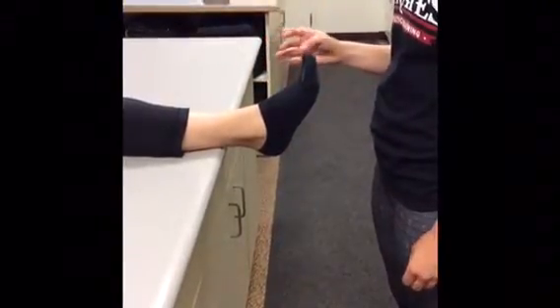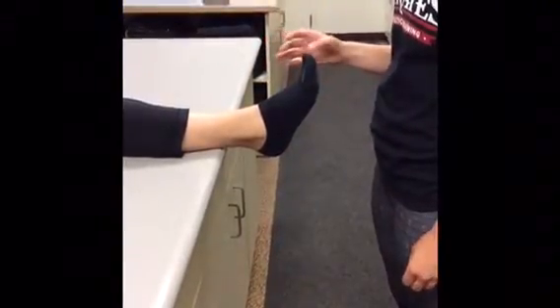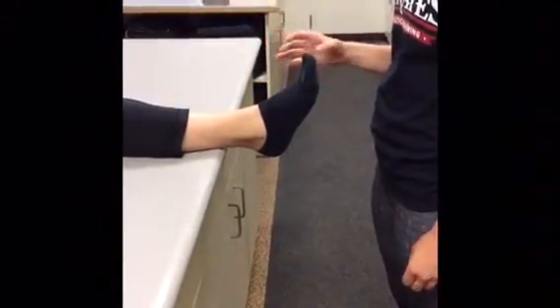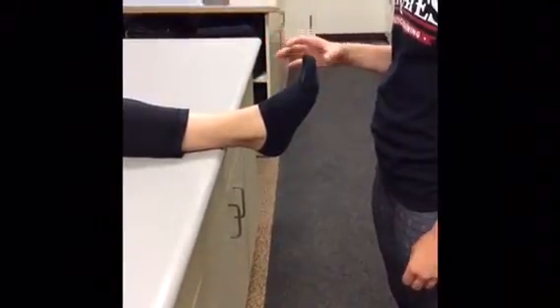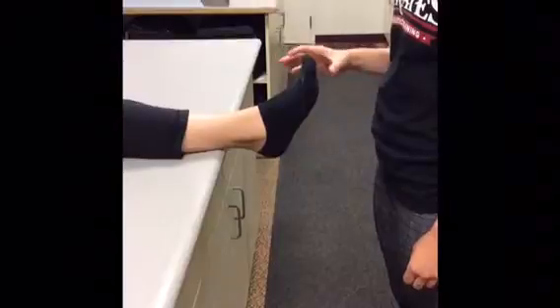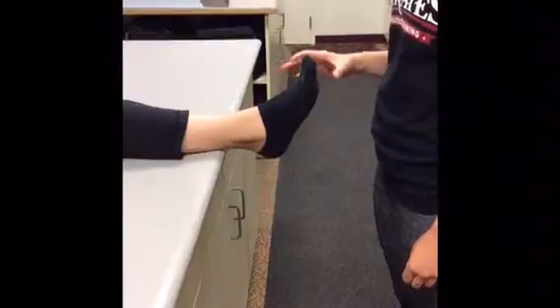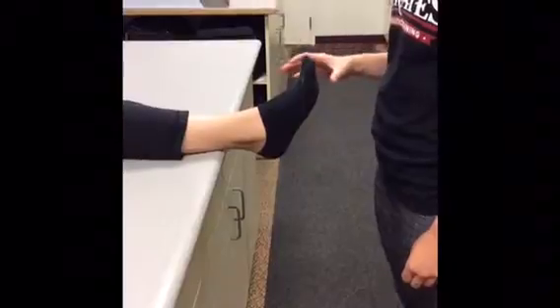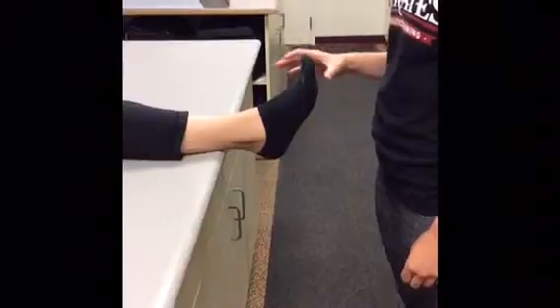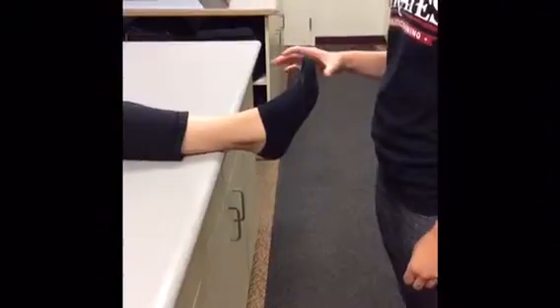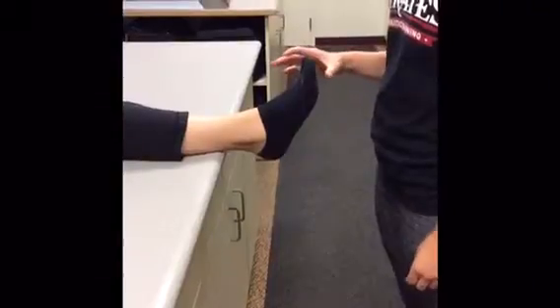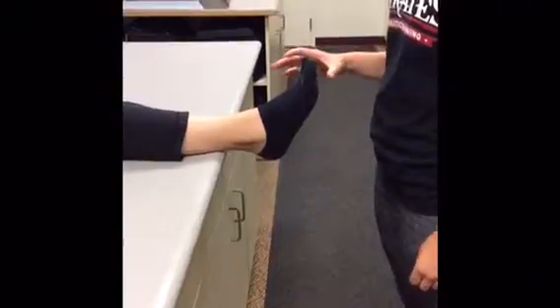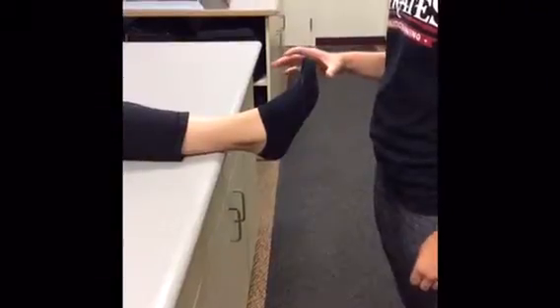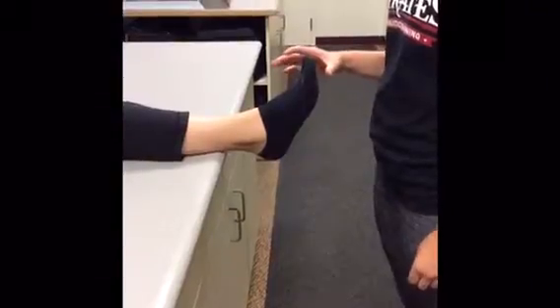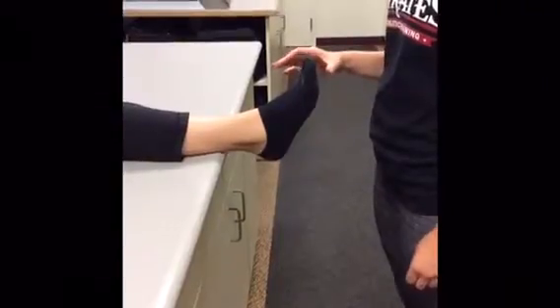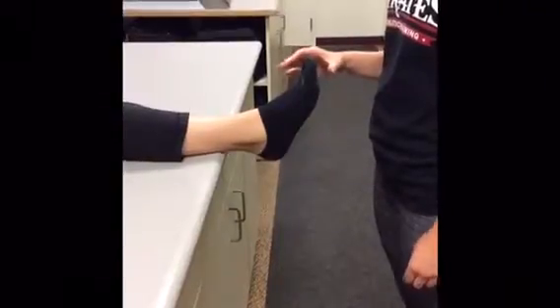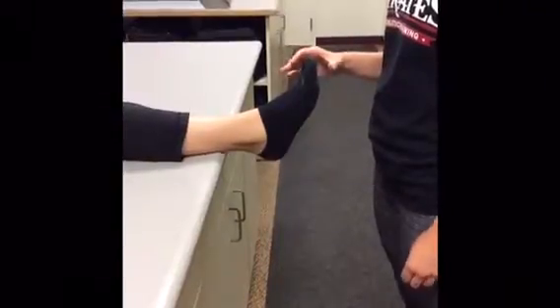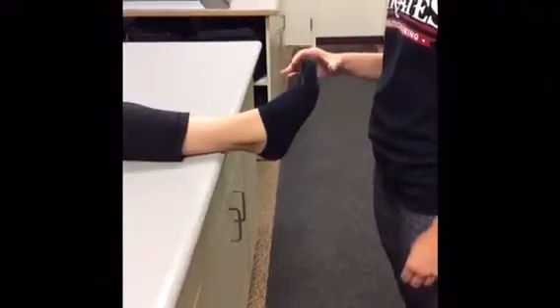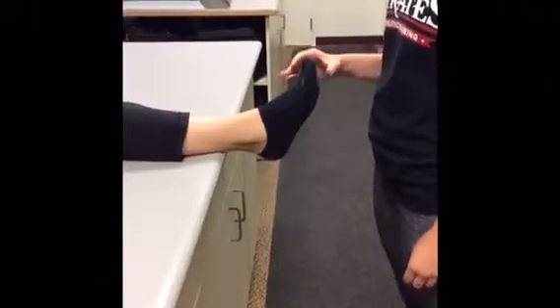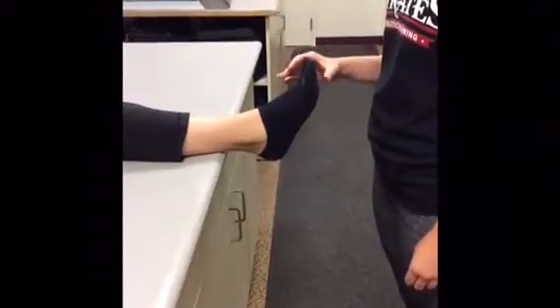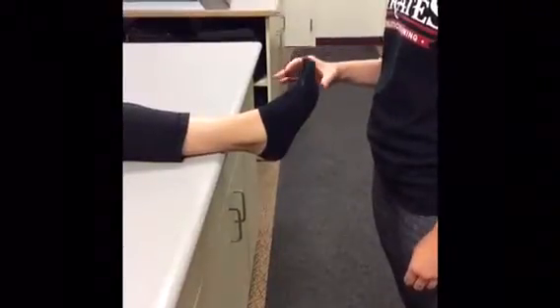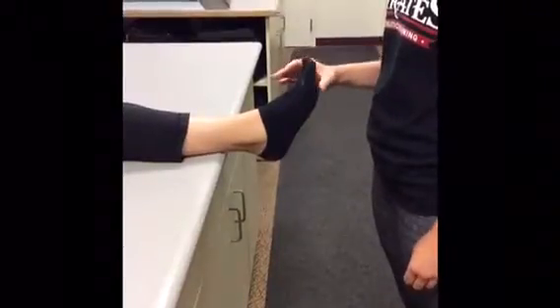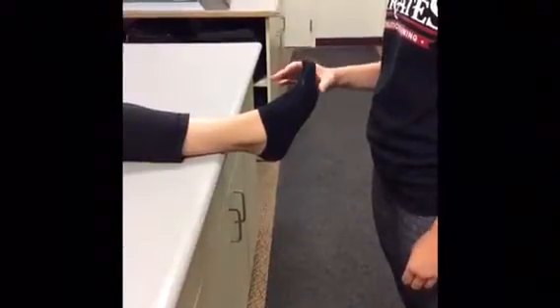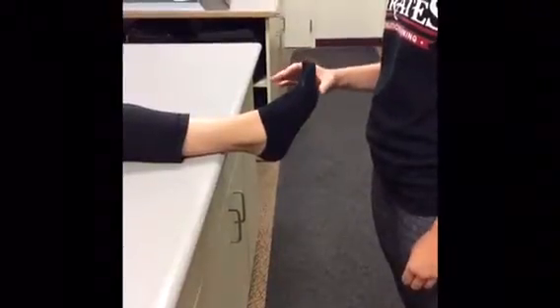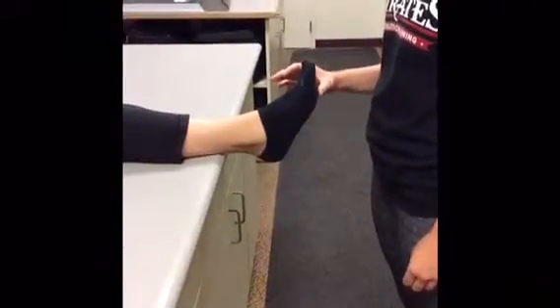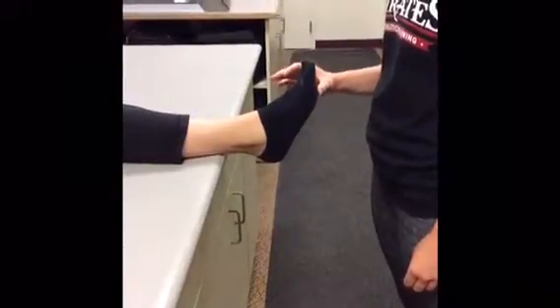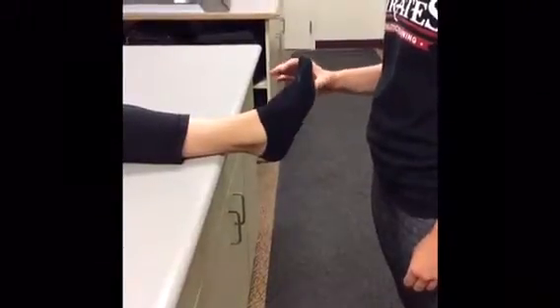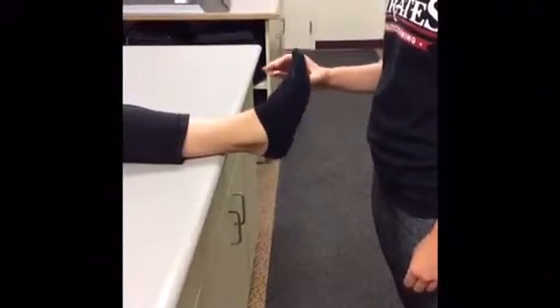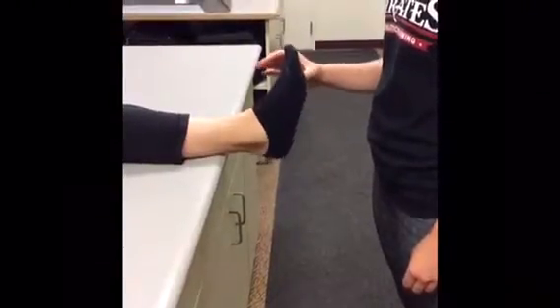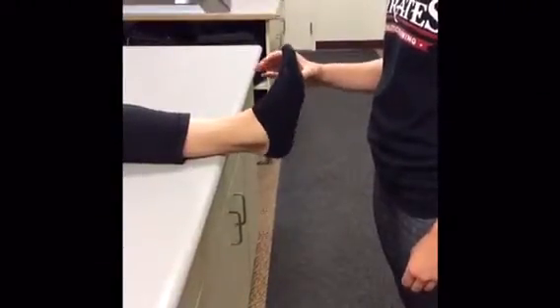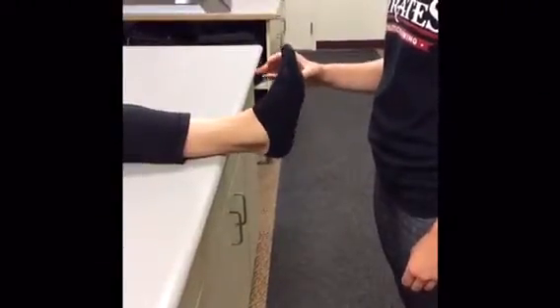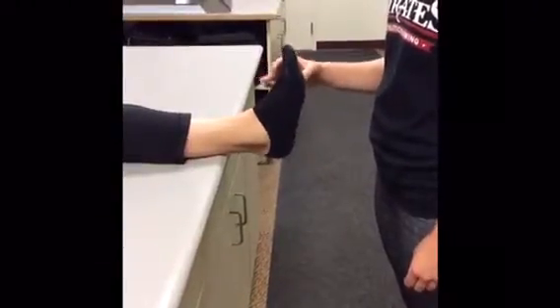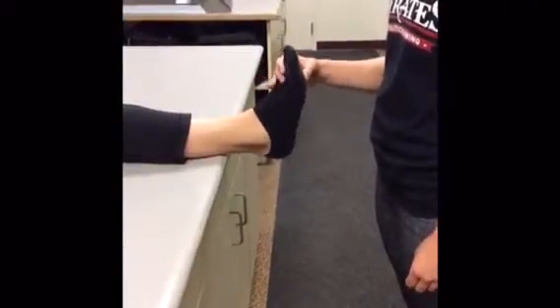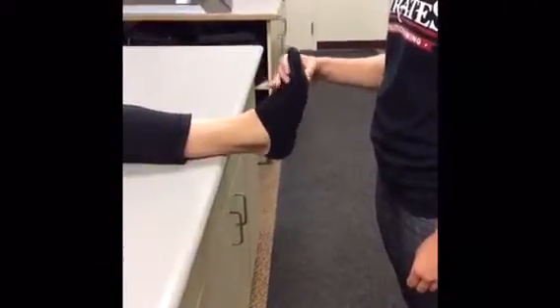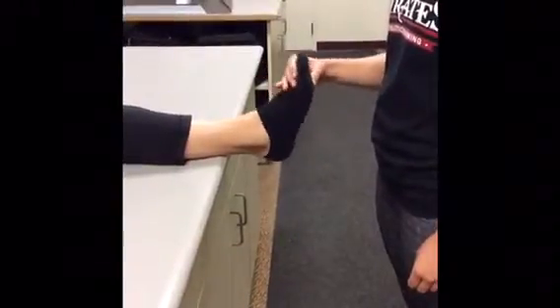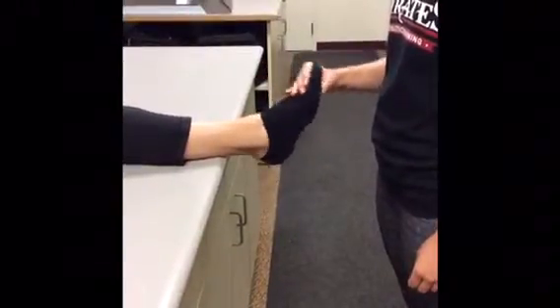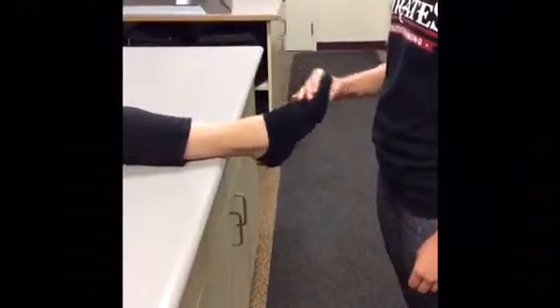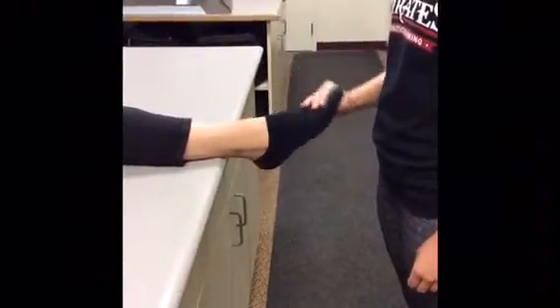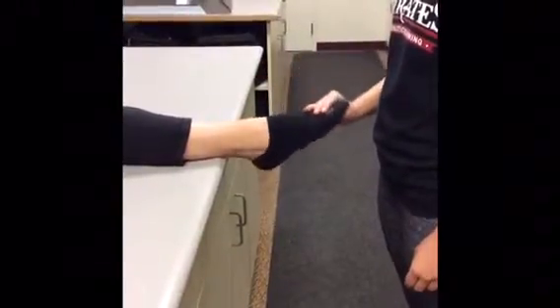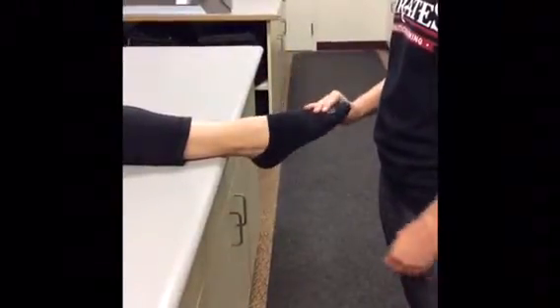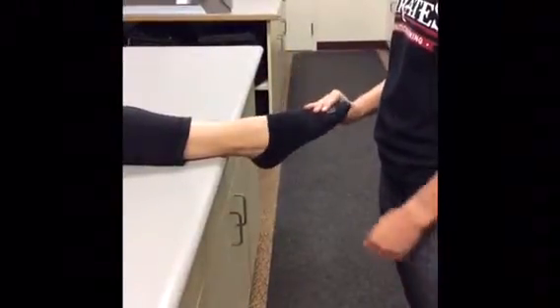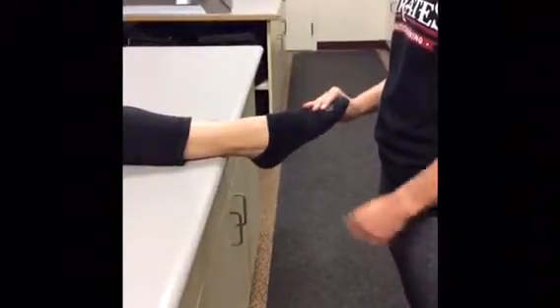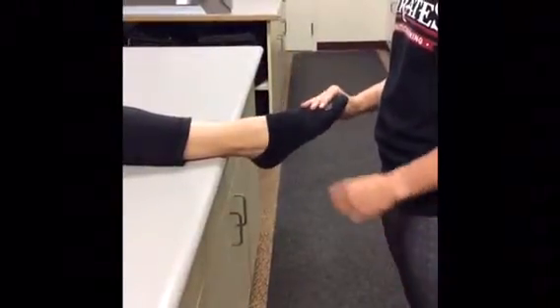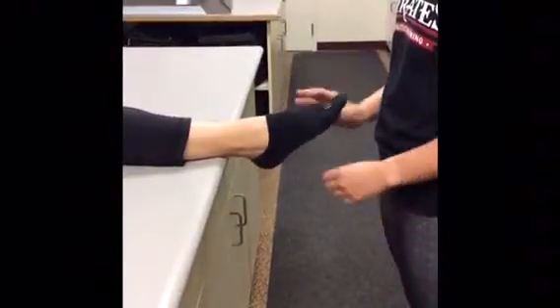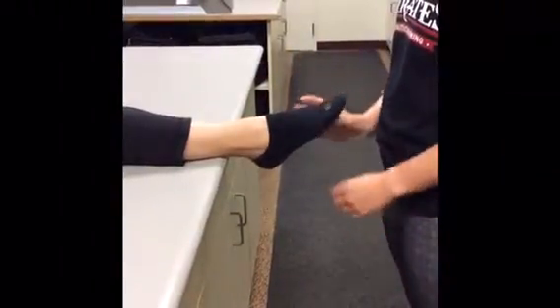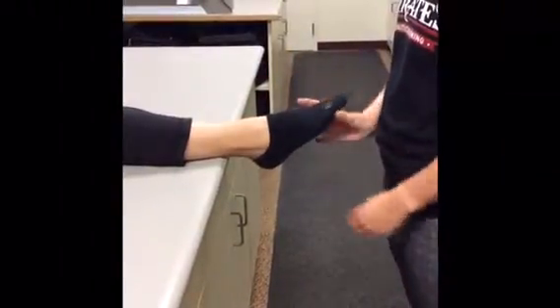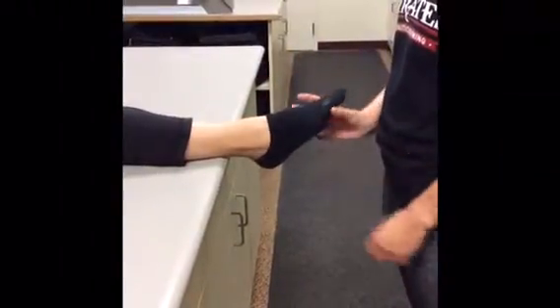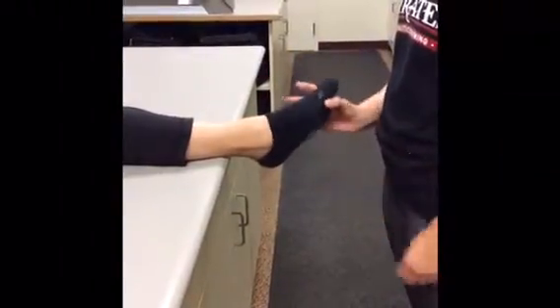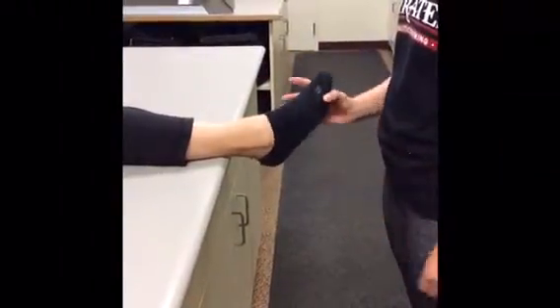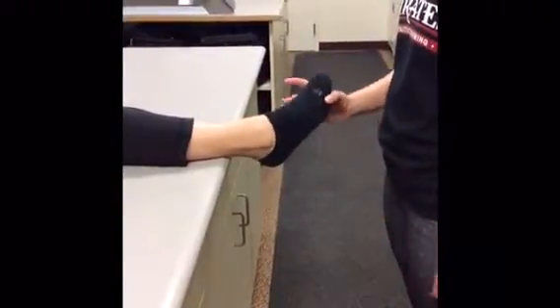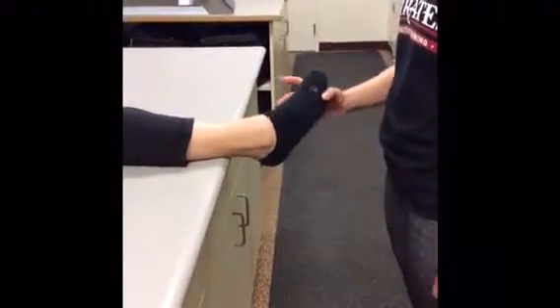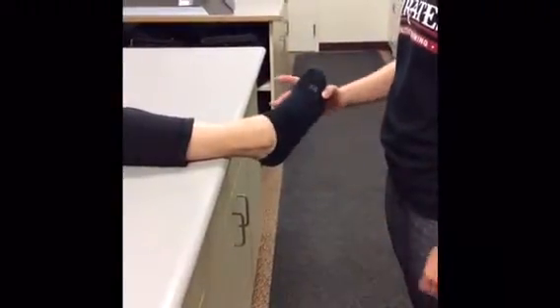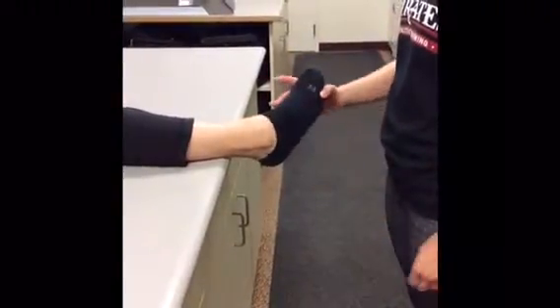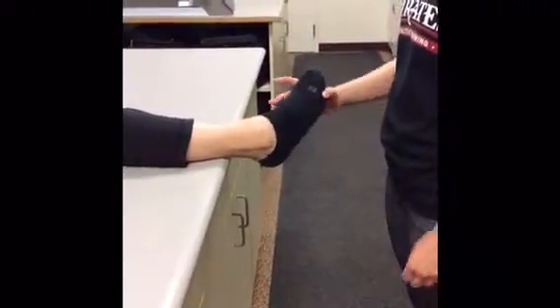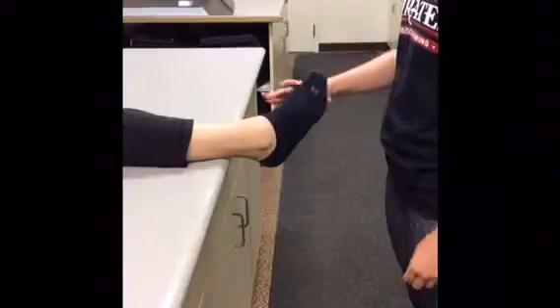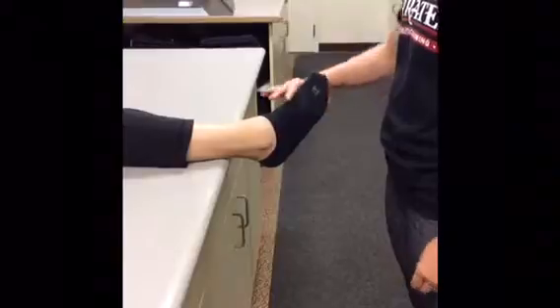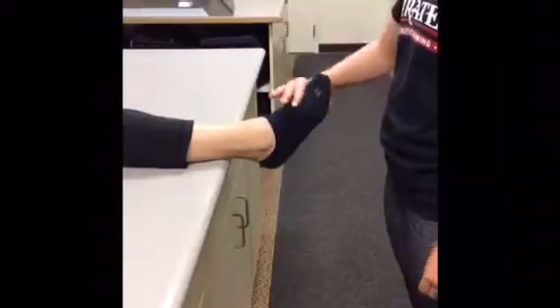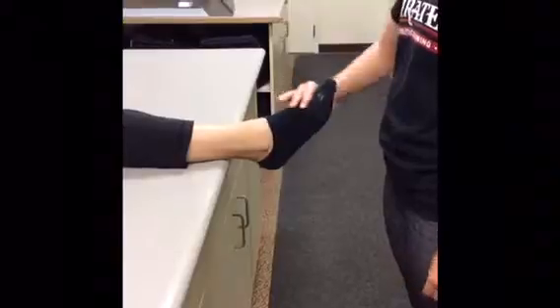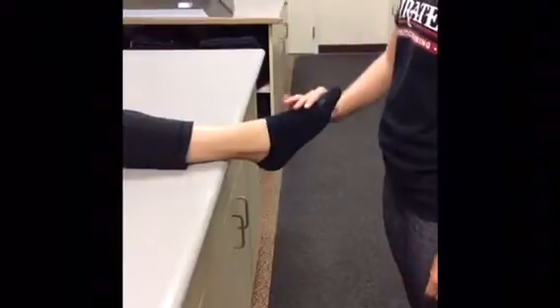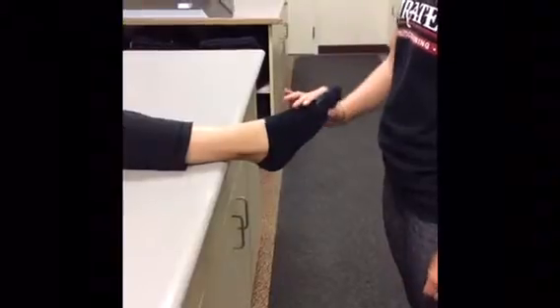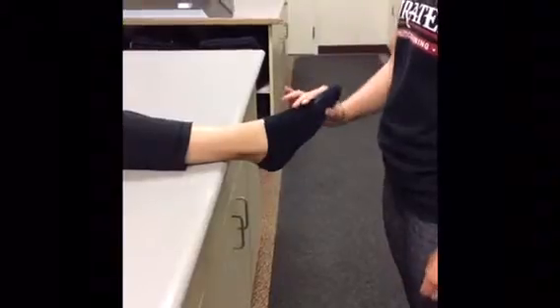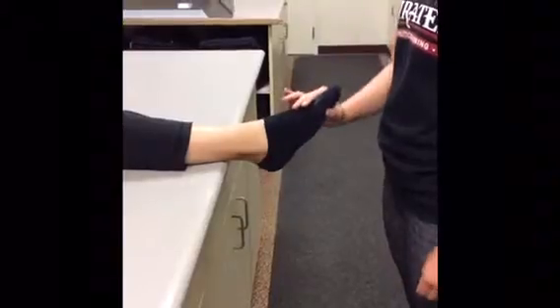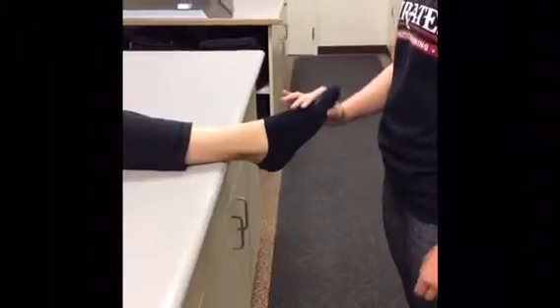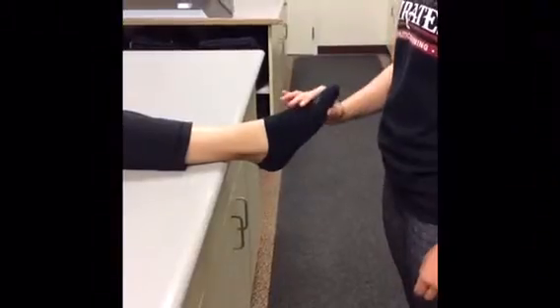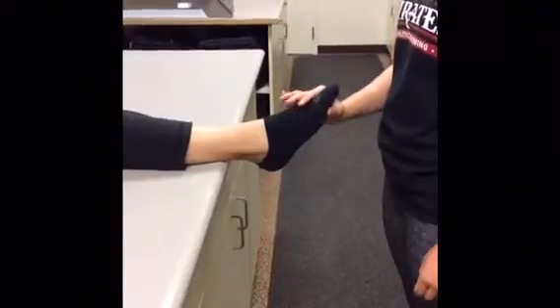You will do this exercise in four directions: dorsiflexion, plantar flexion, inversion, and eversion.